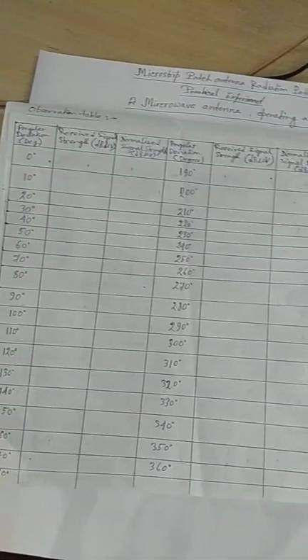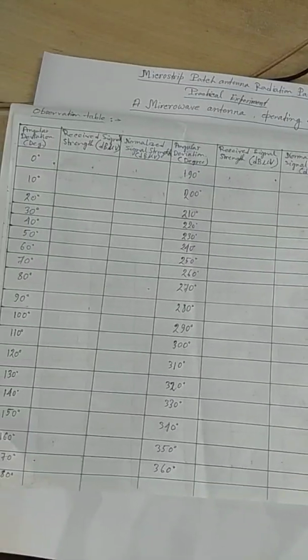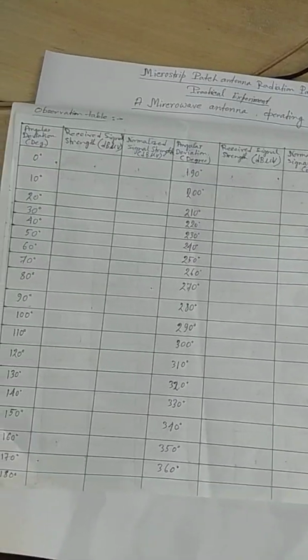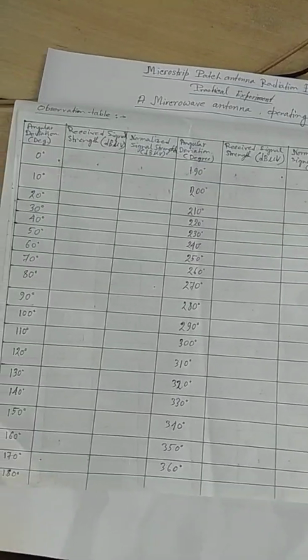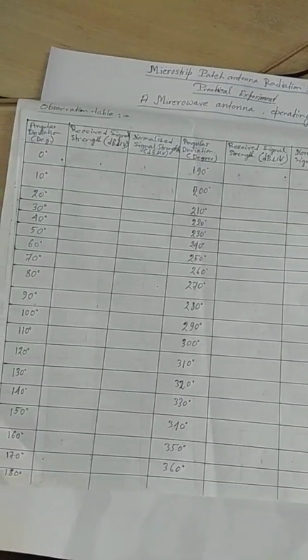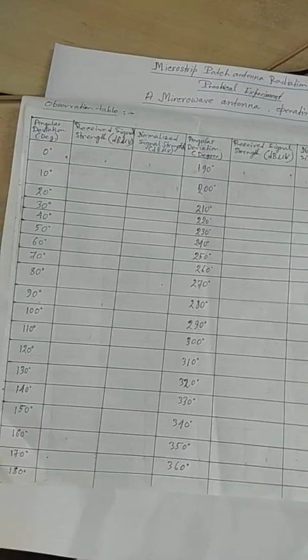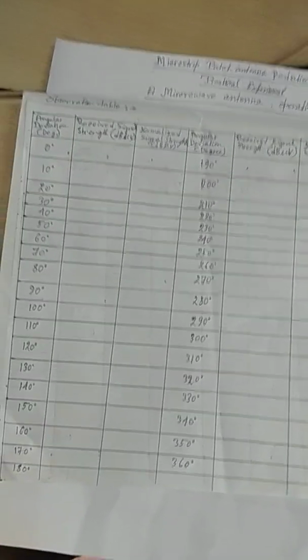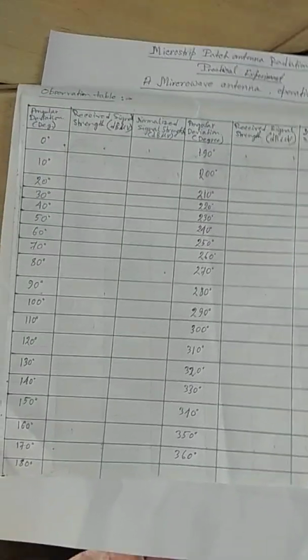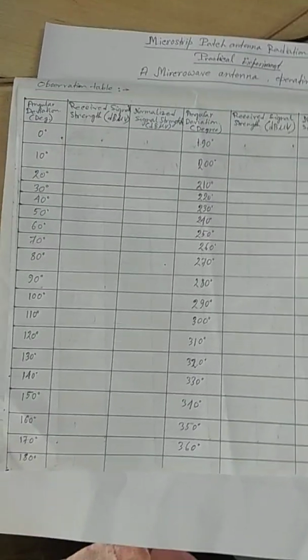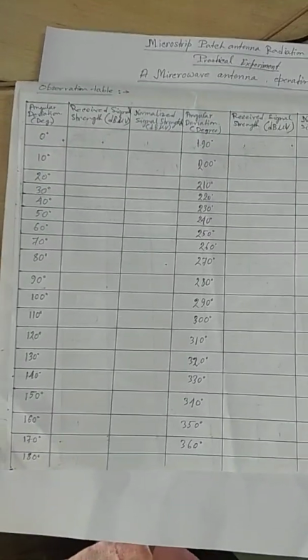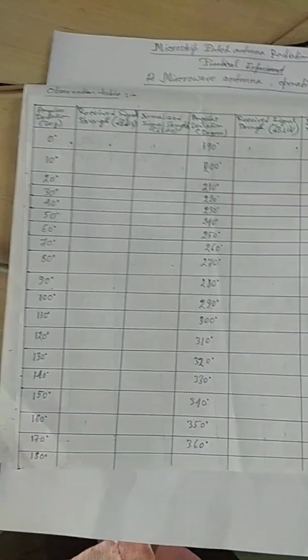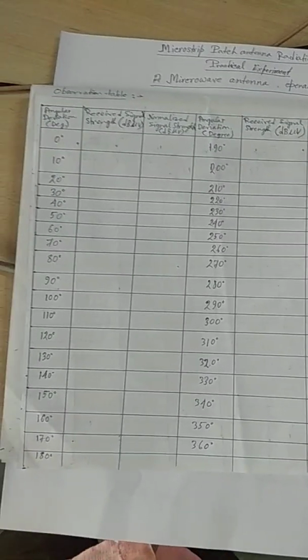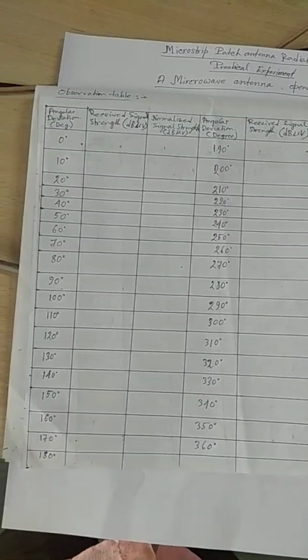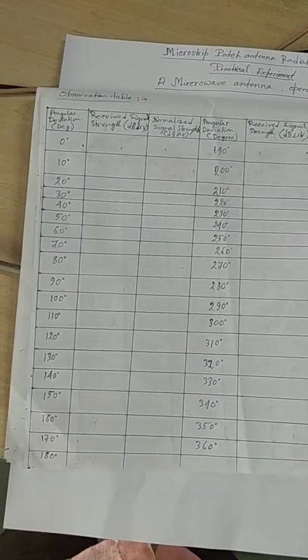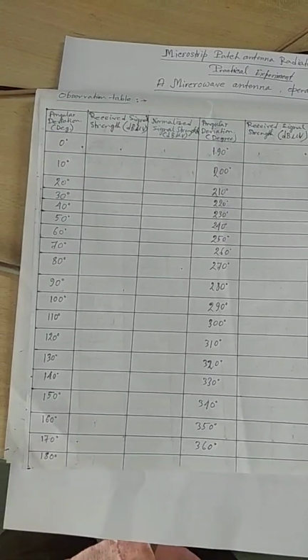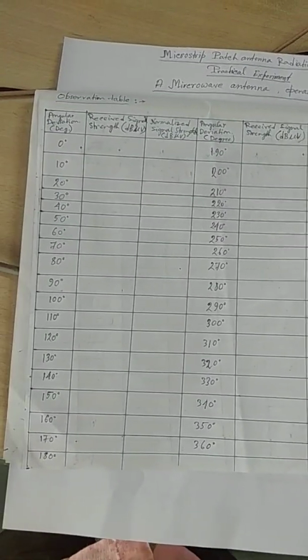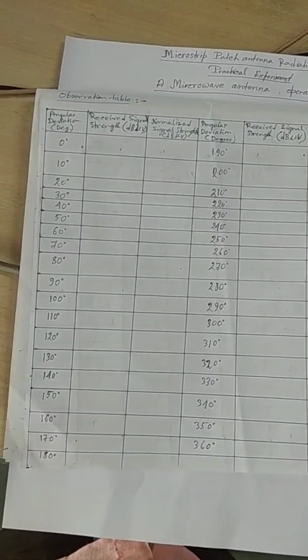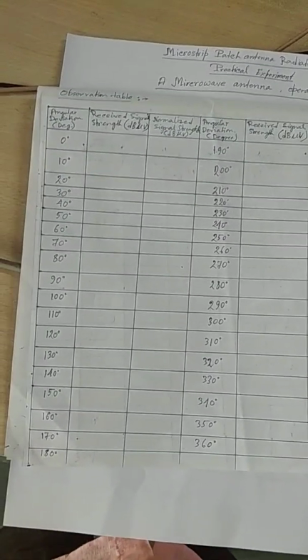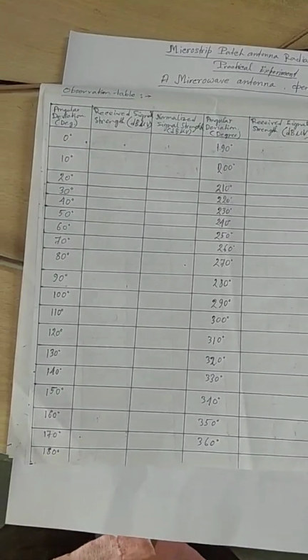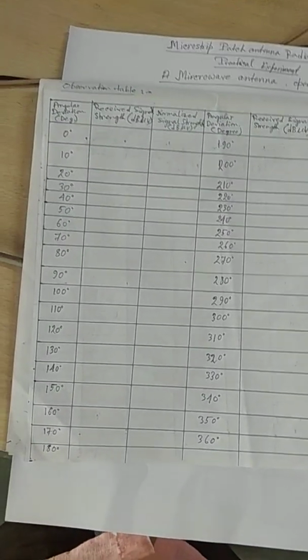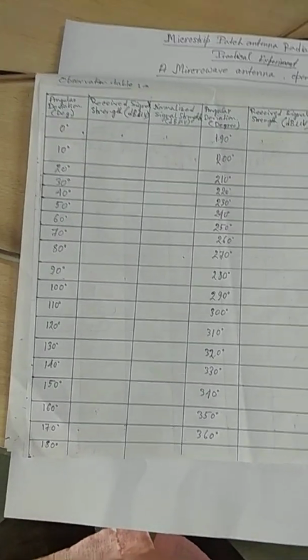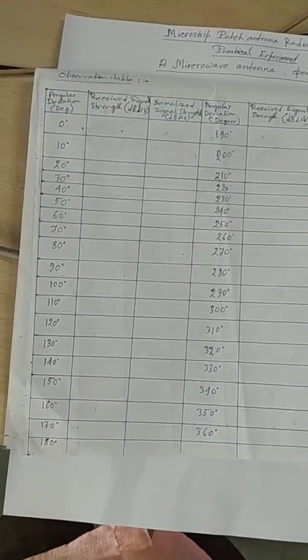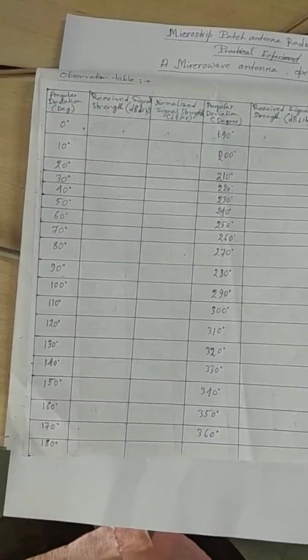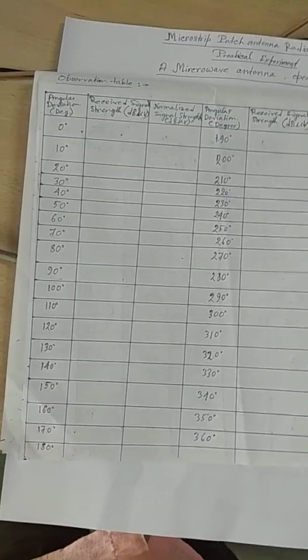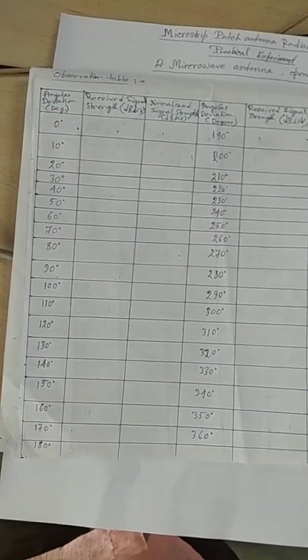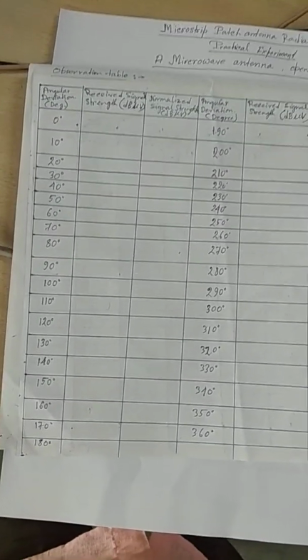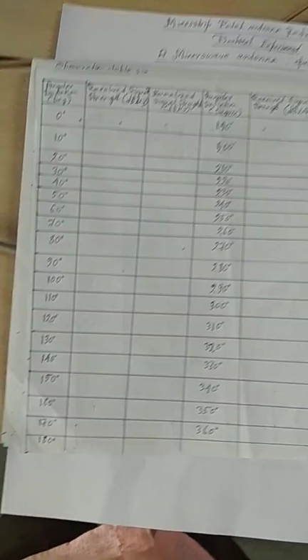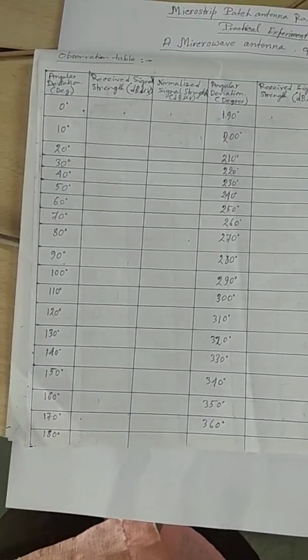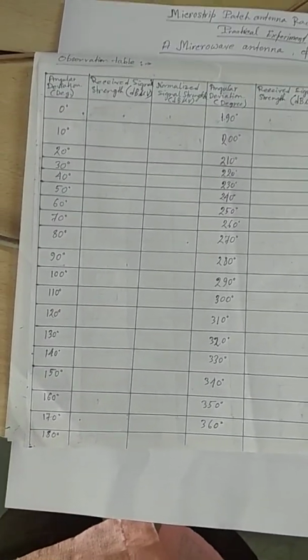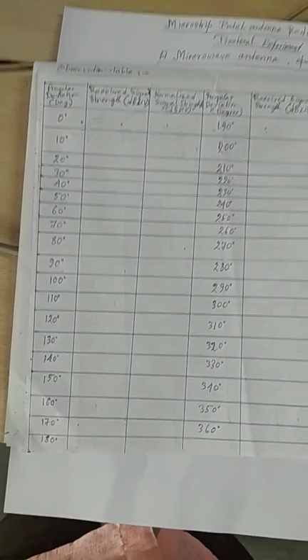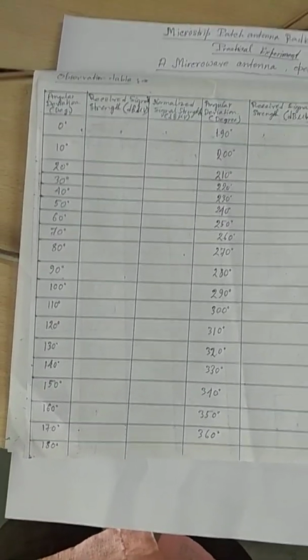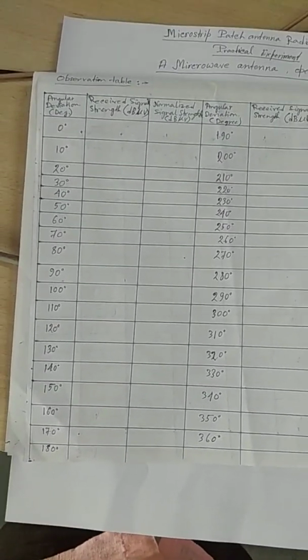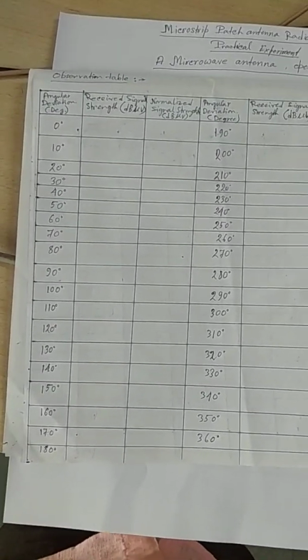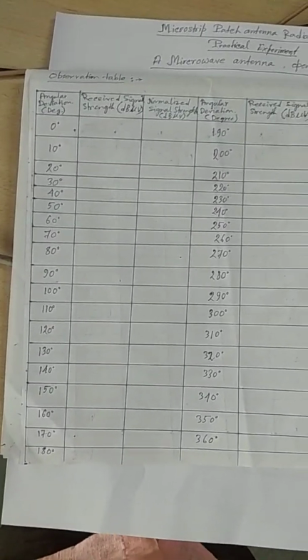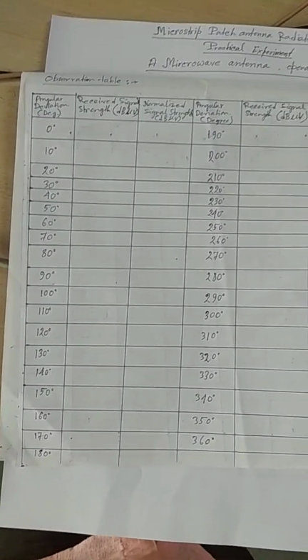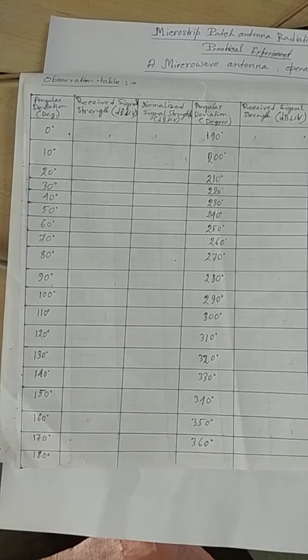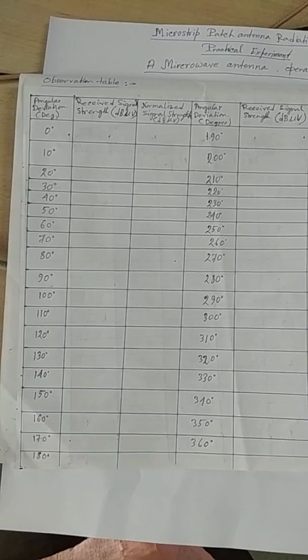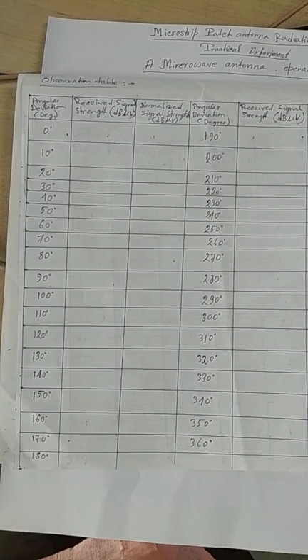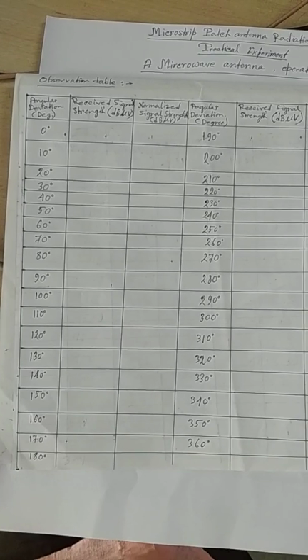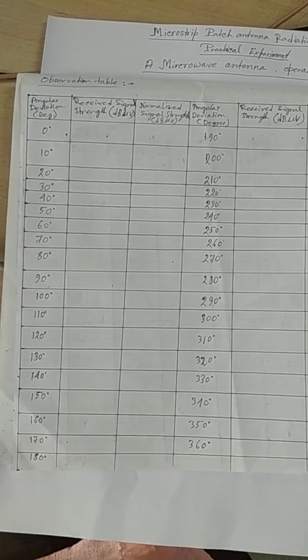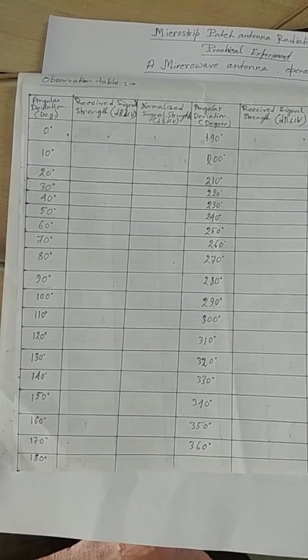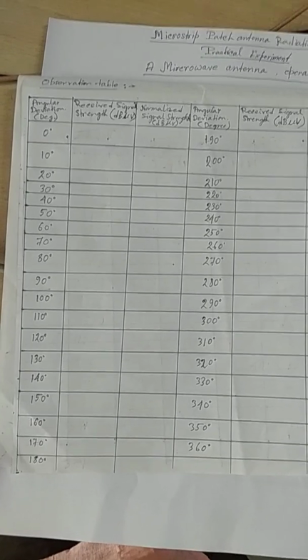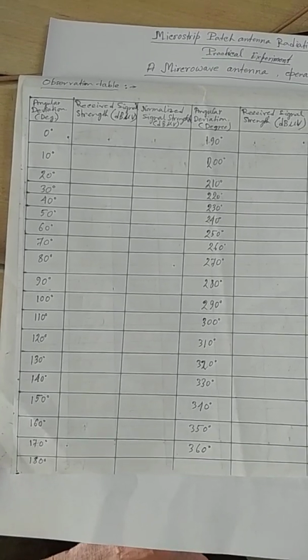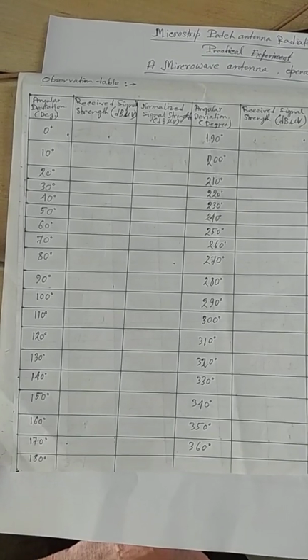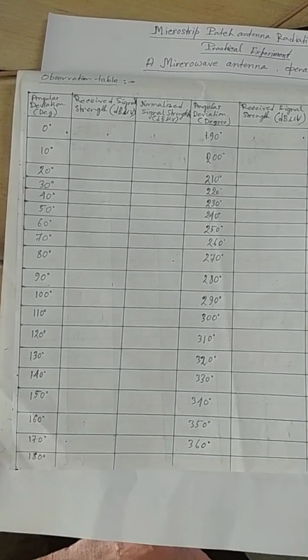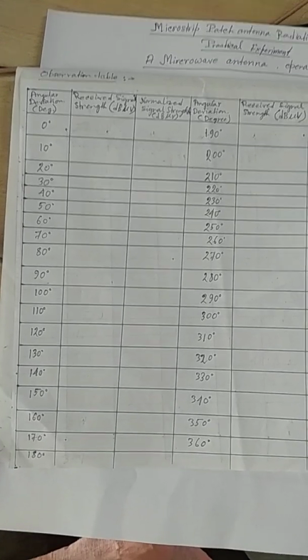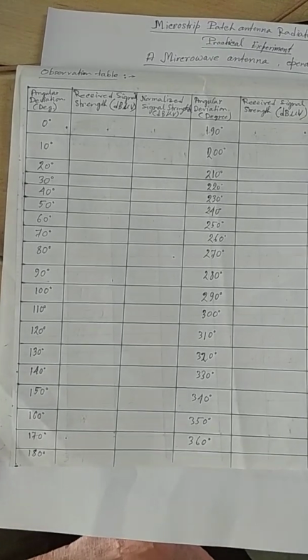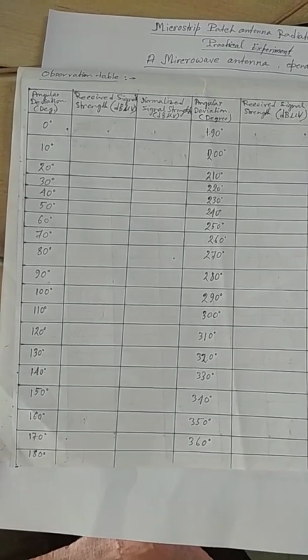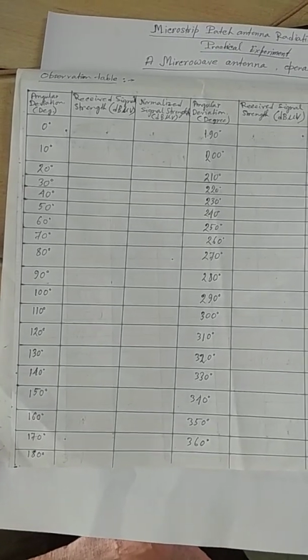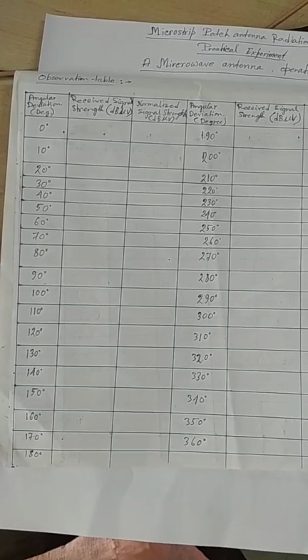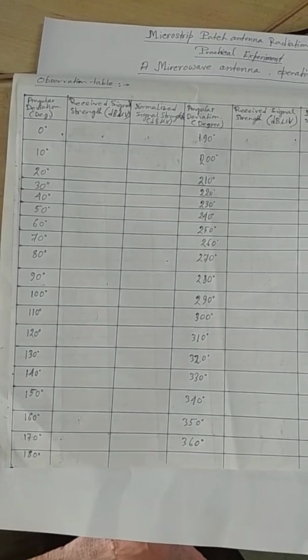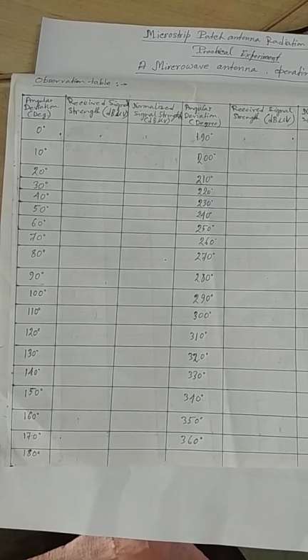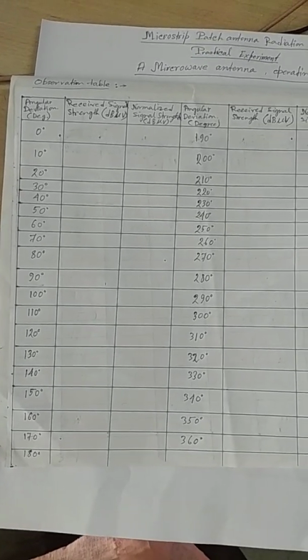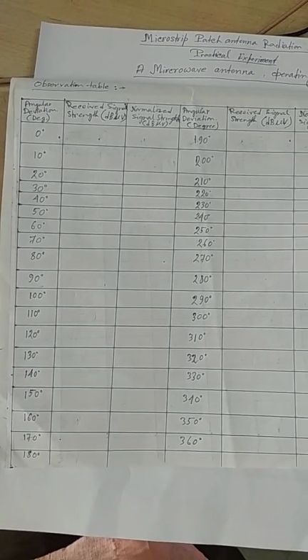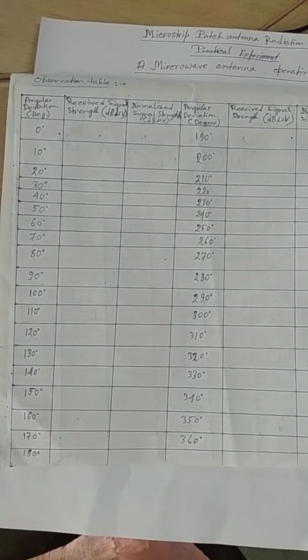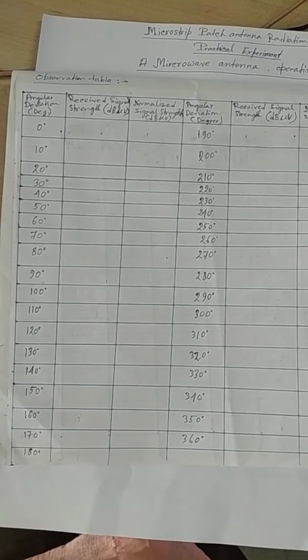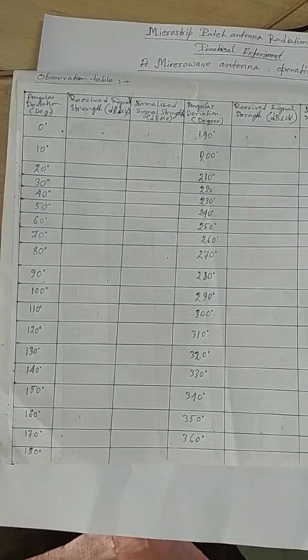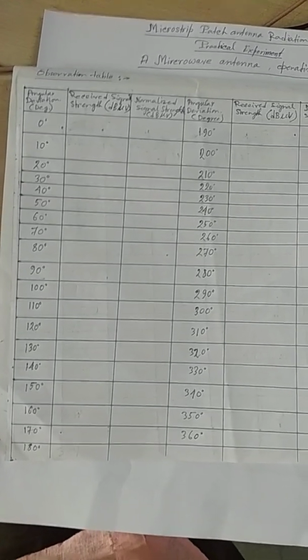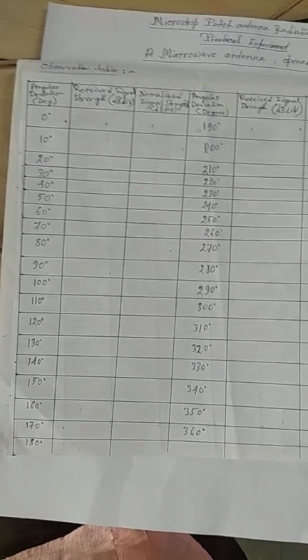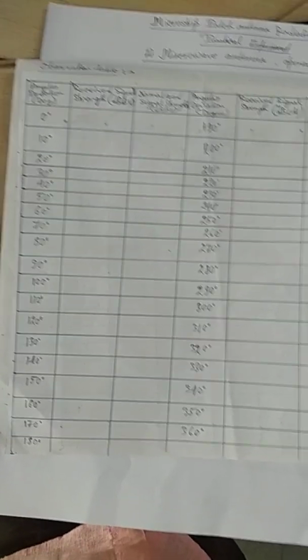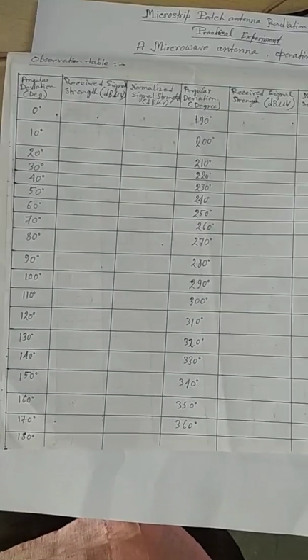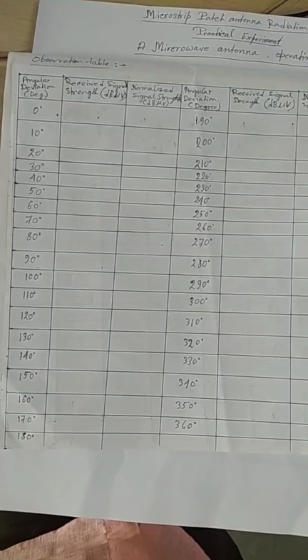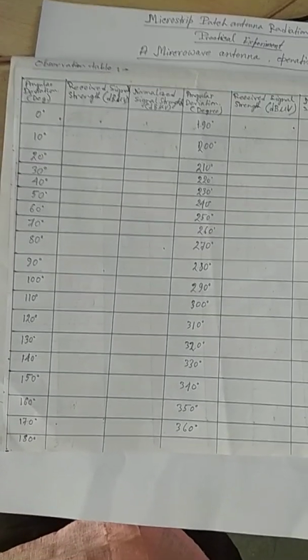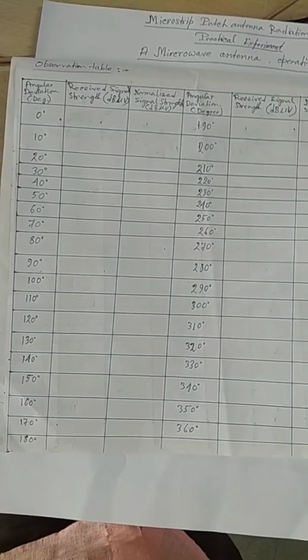For that, we are observing the radiation pattern using an observation table from 0 degrees to 360 degrees.